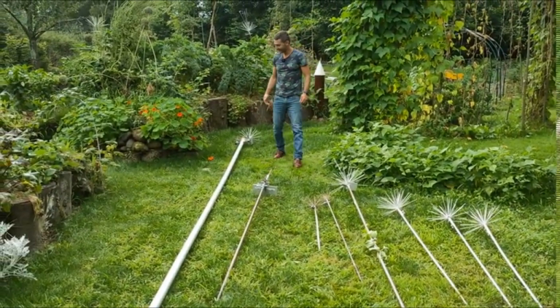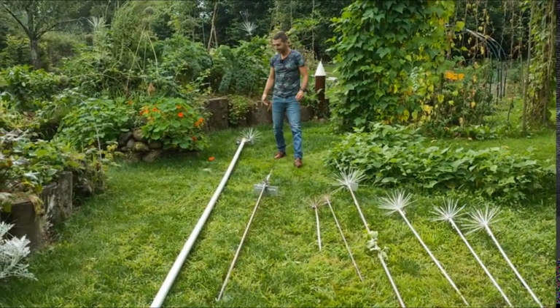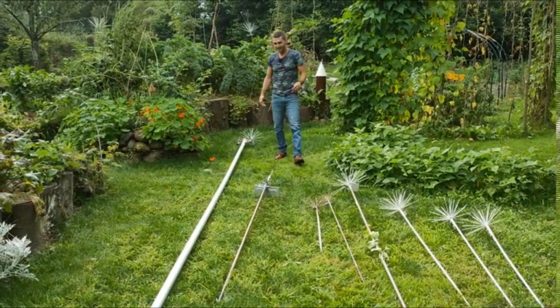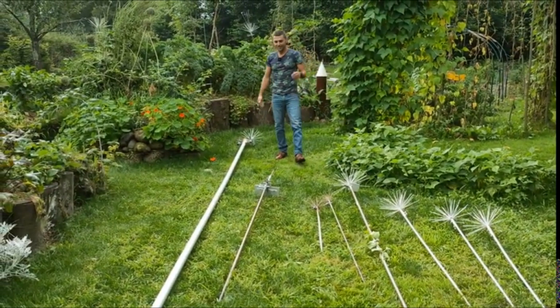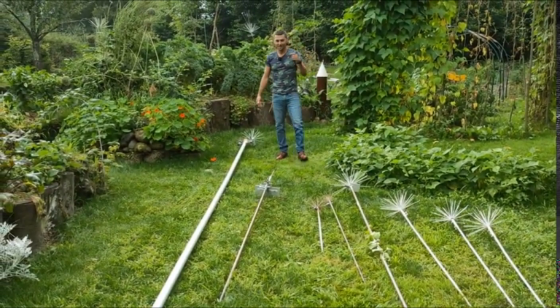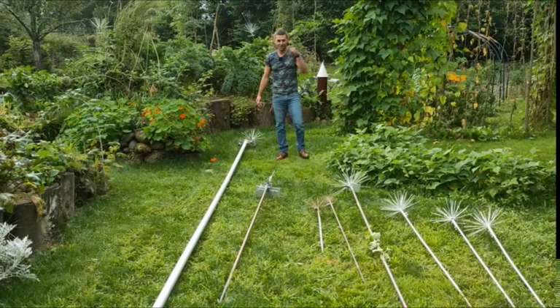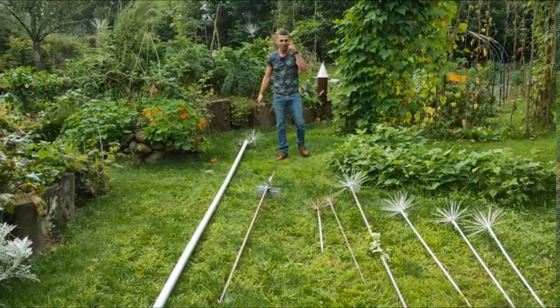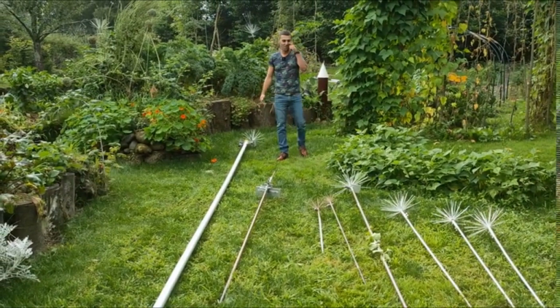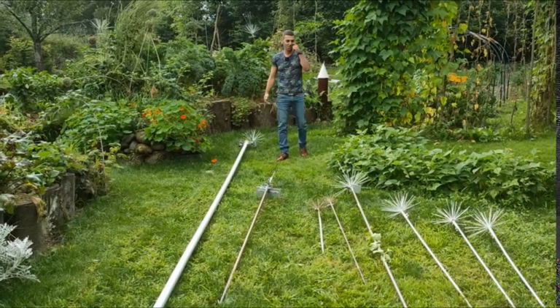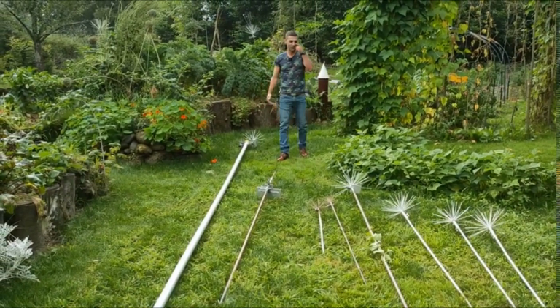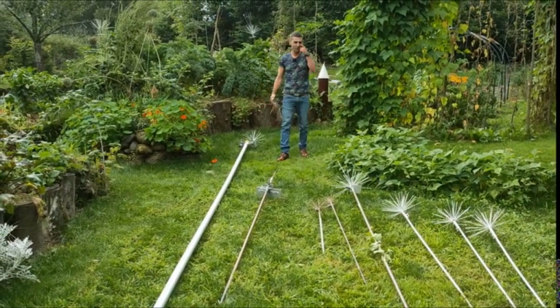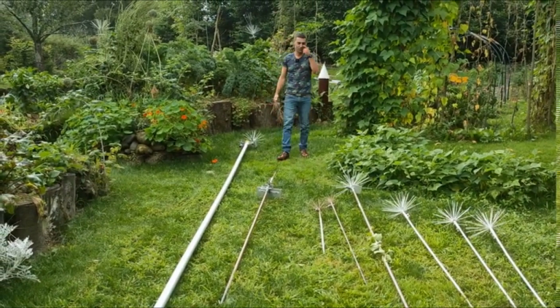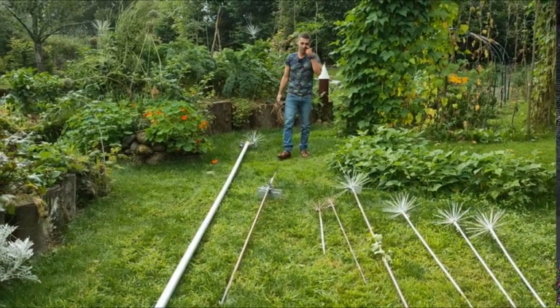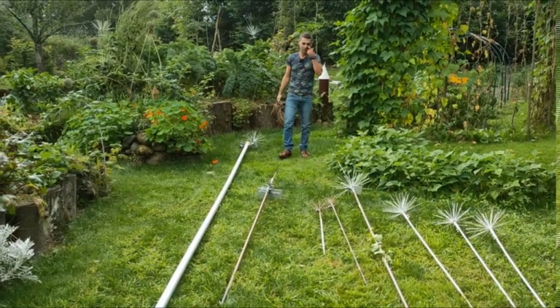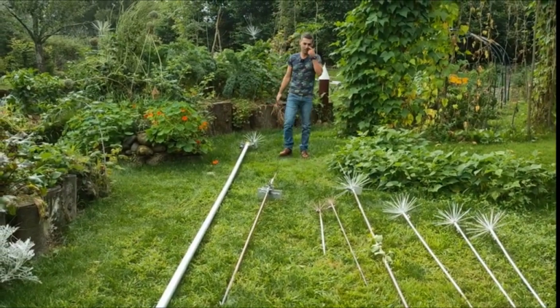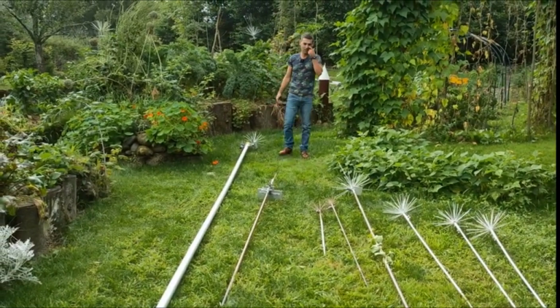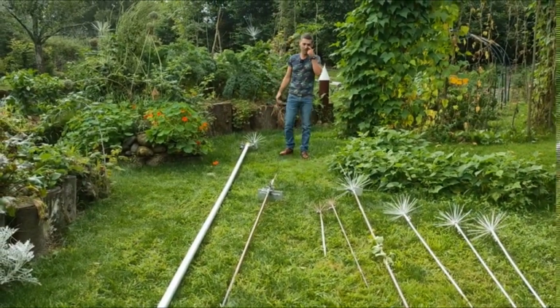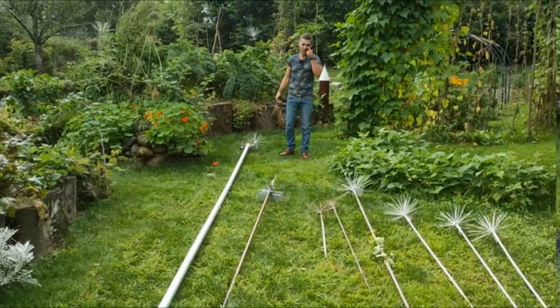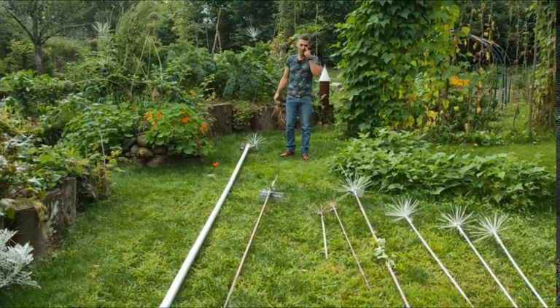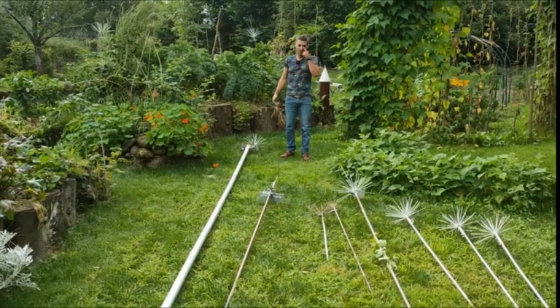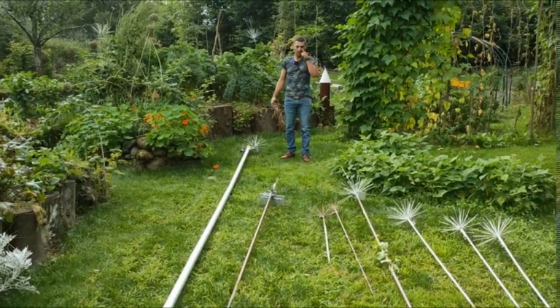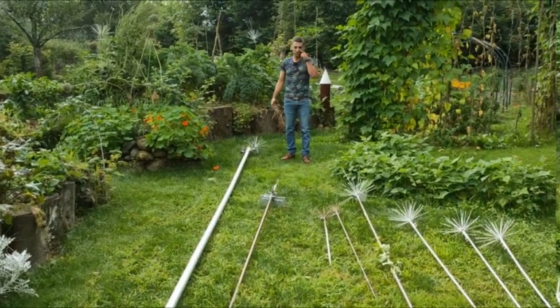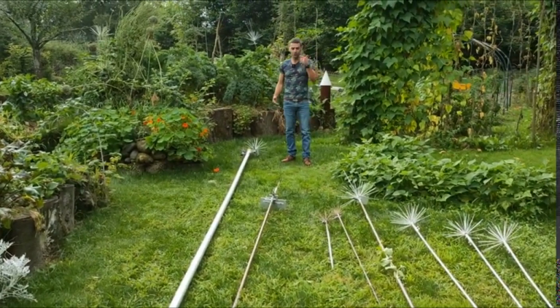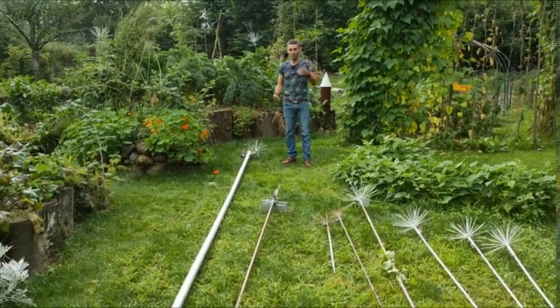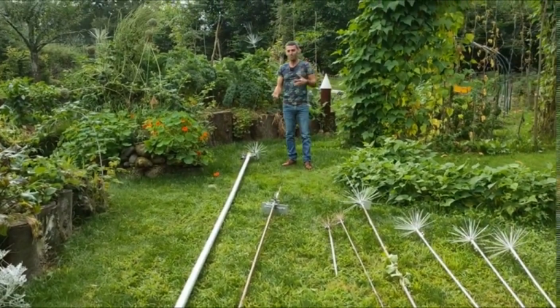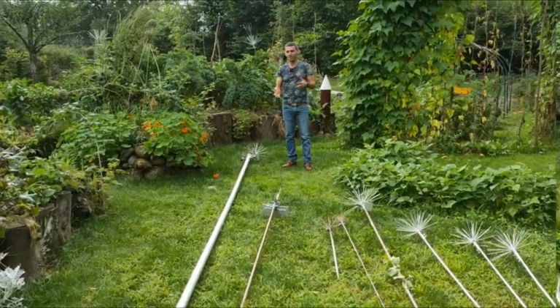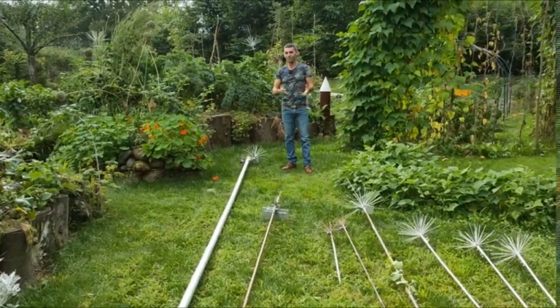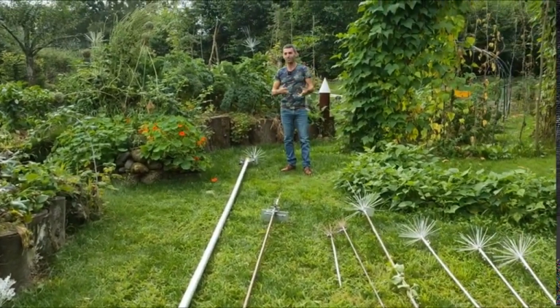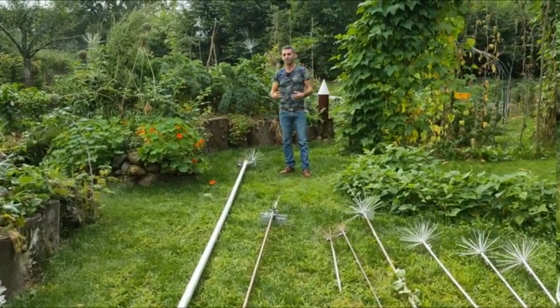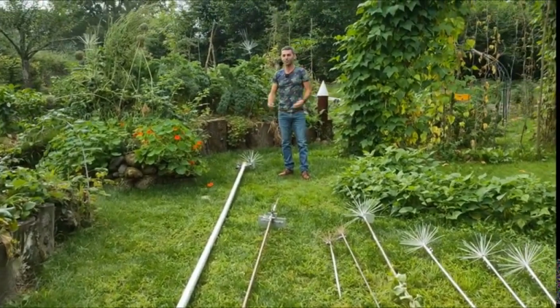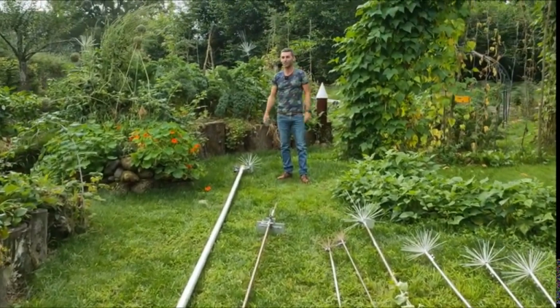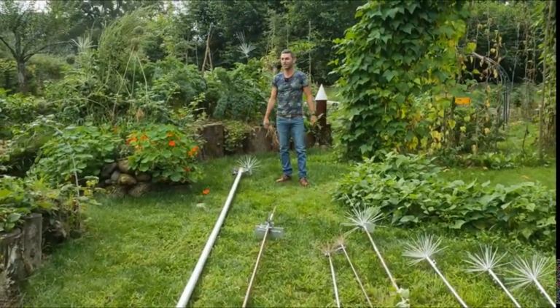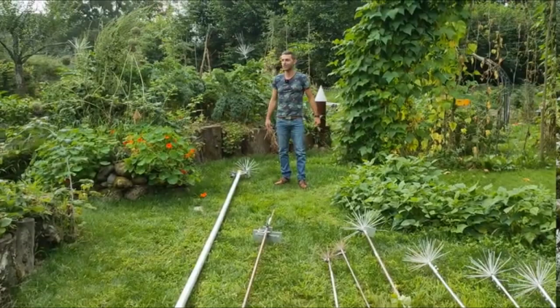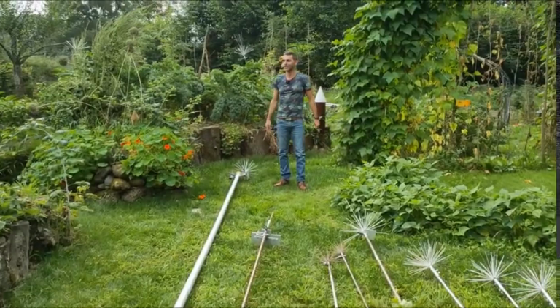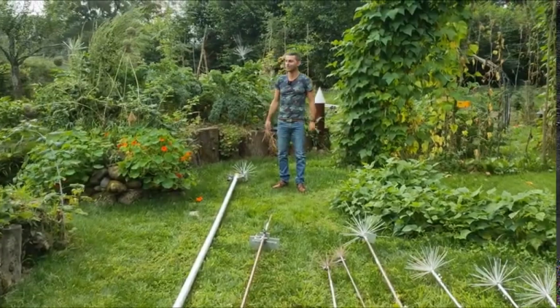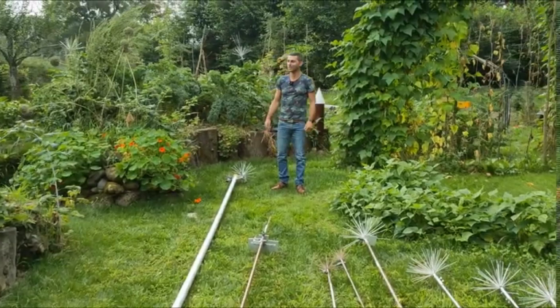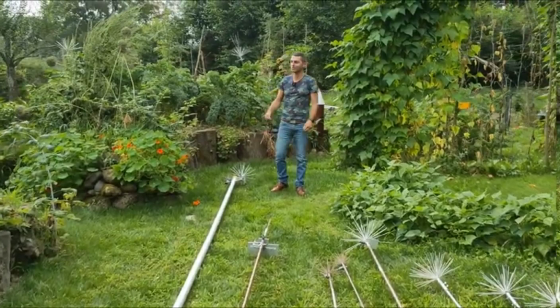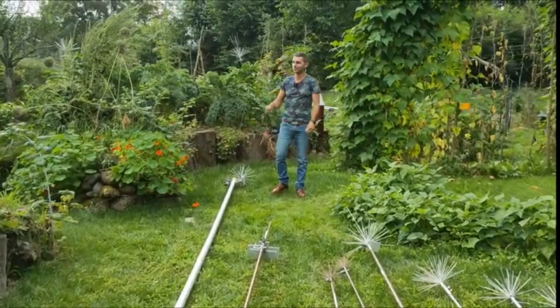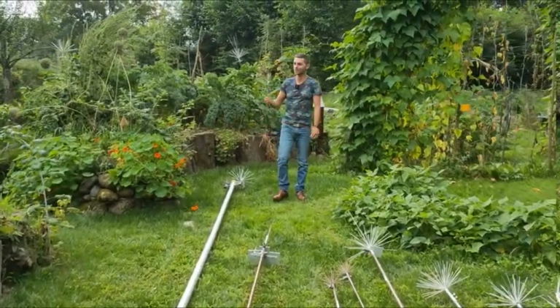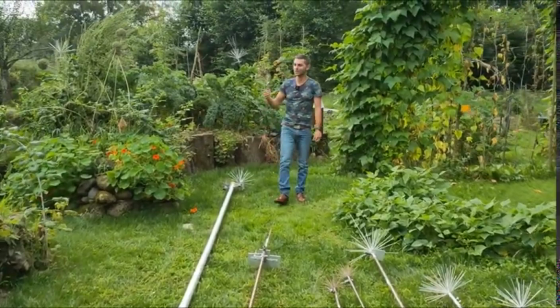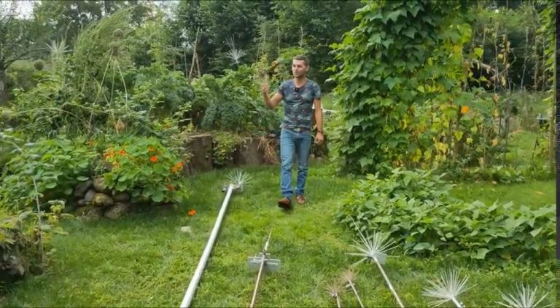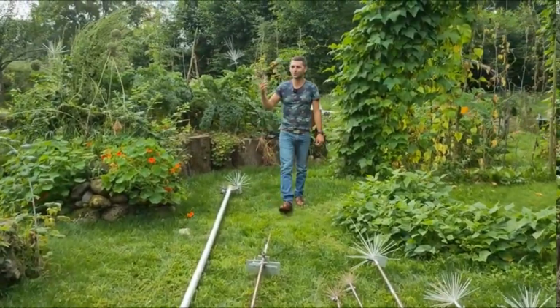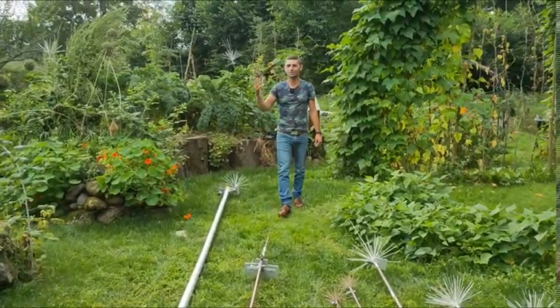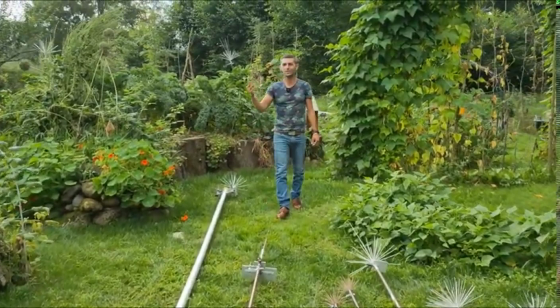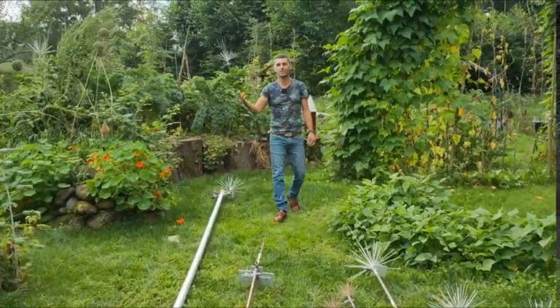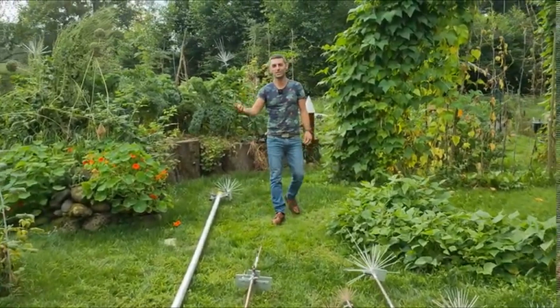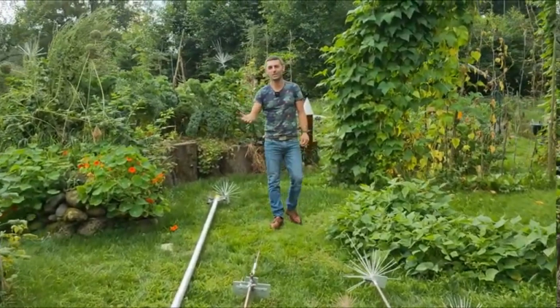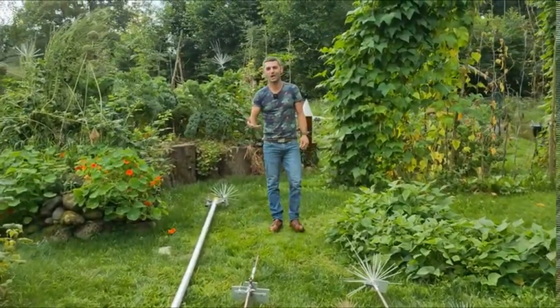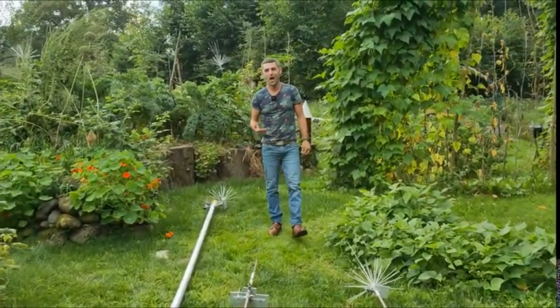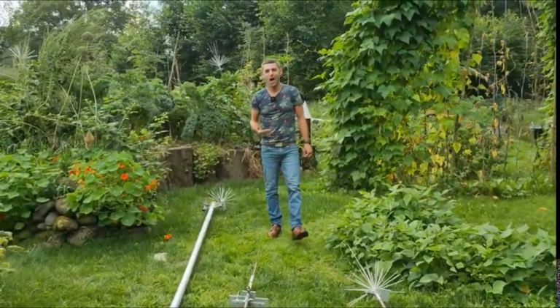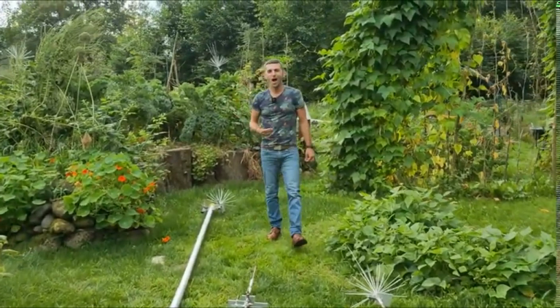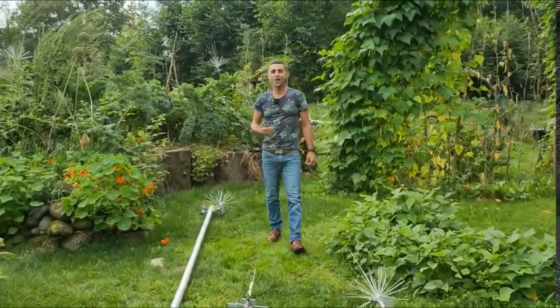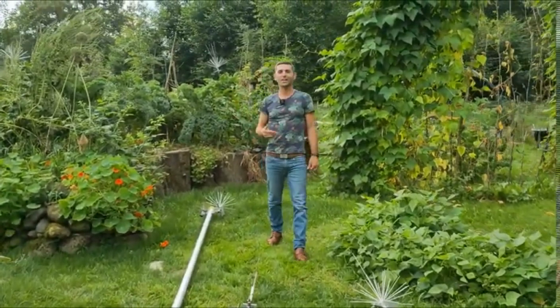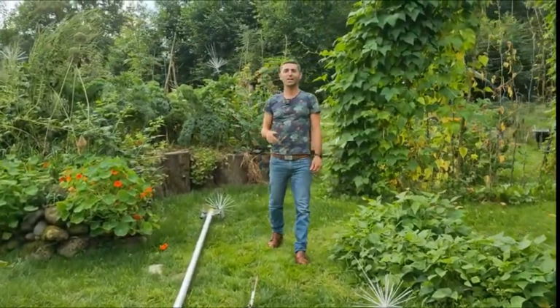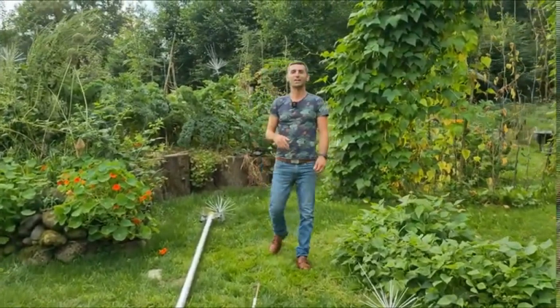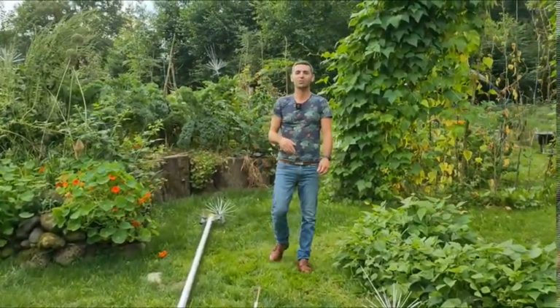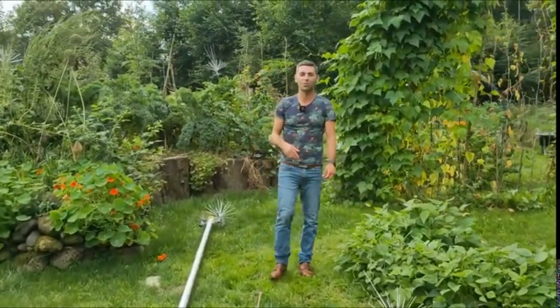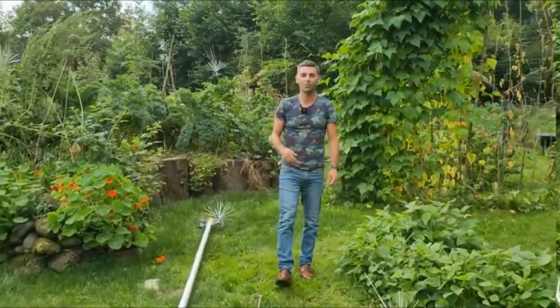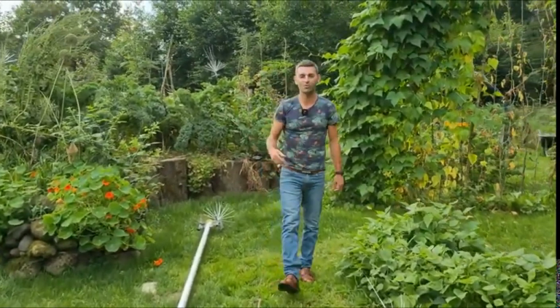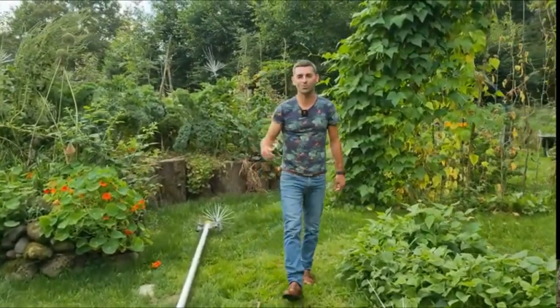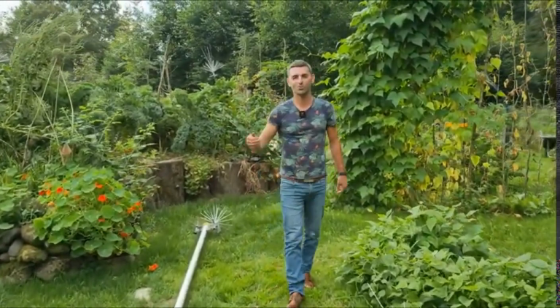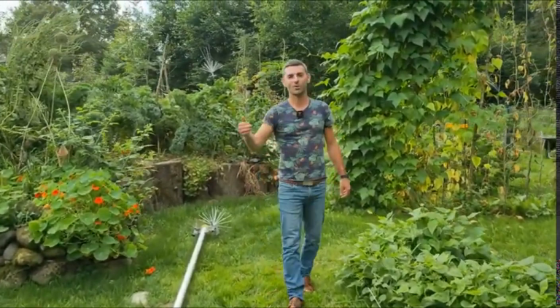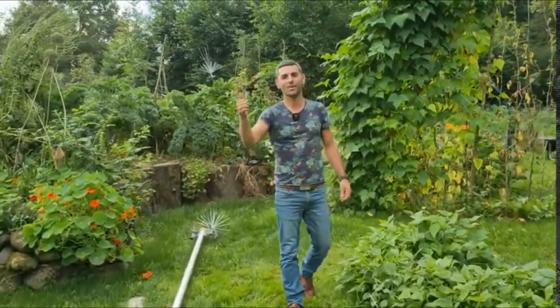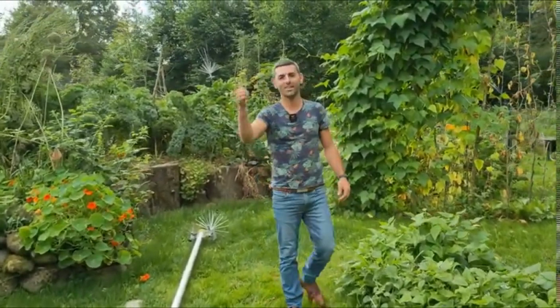There are different ways to create antennas — more or less perfected. This is used in electroculture.